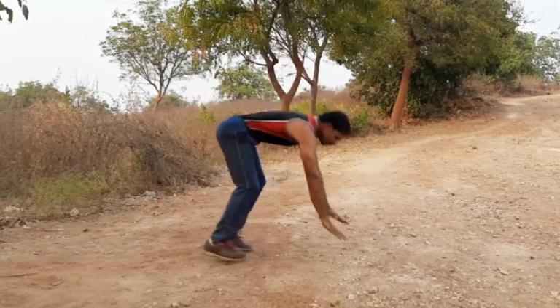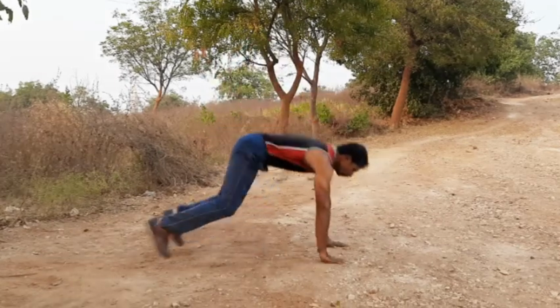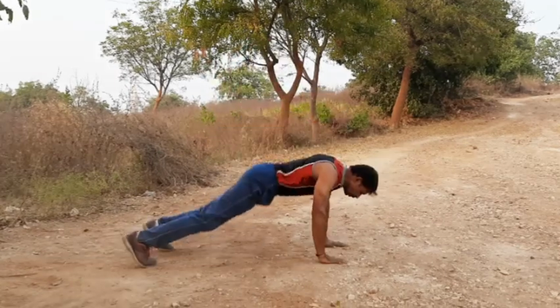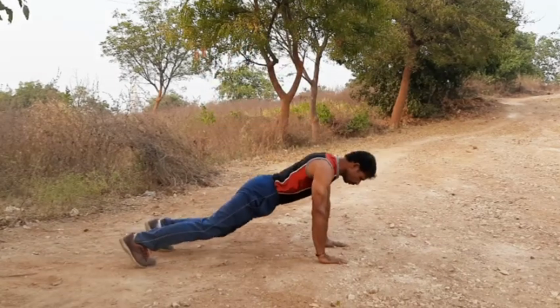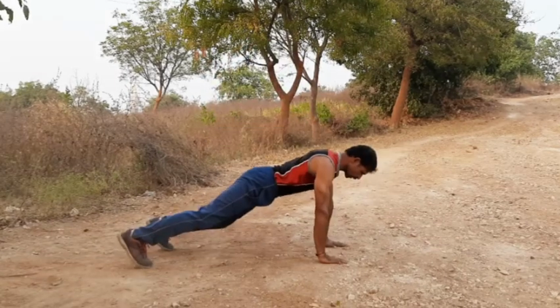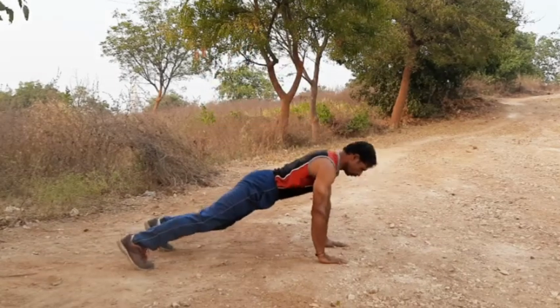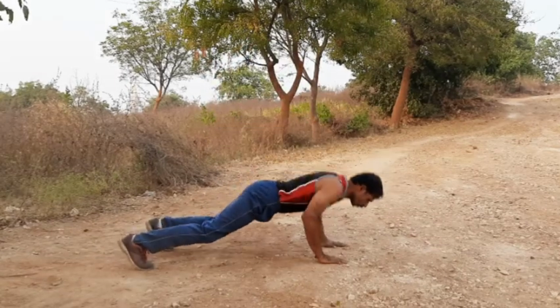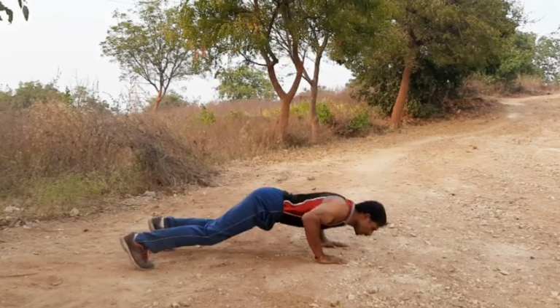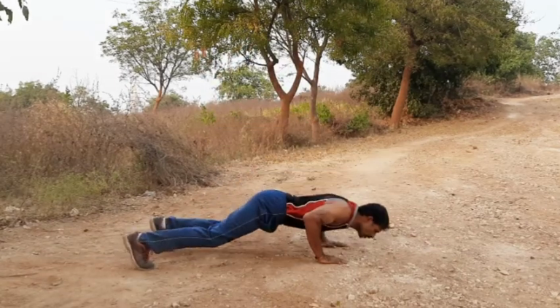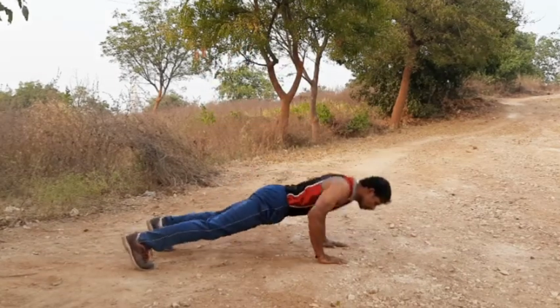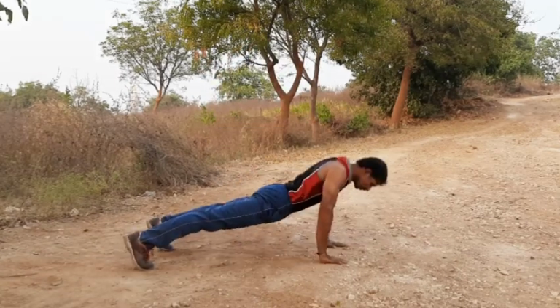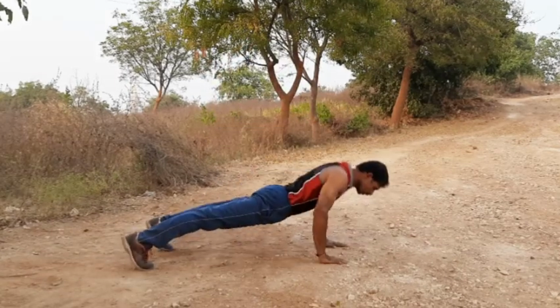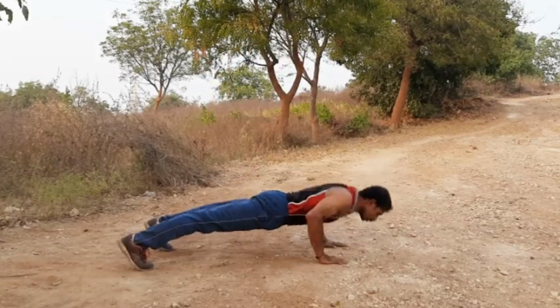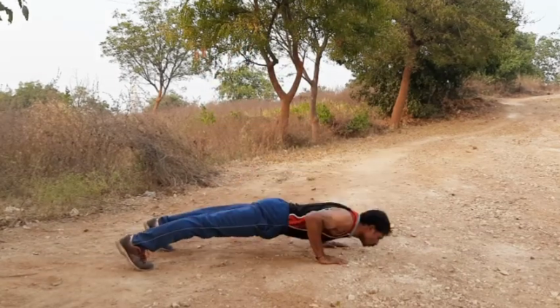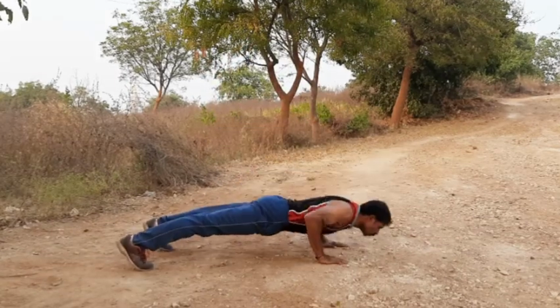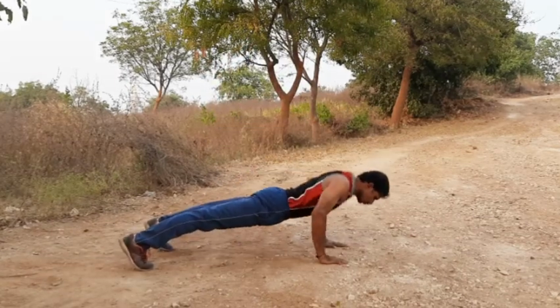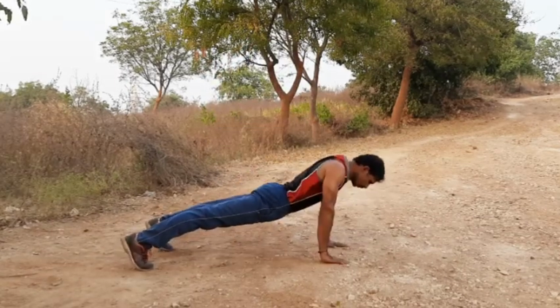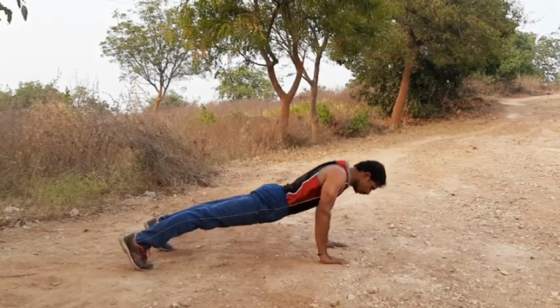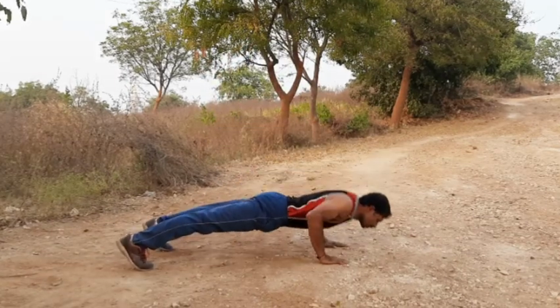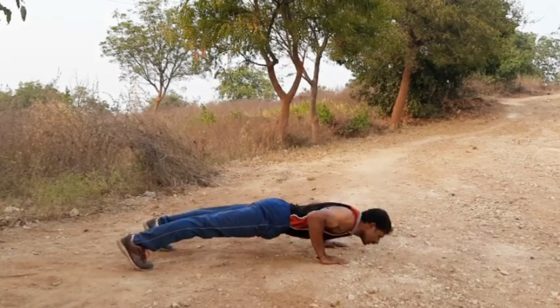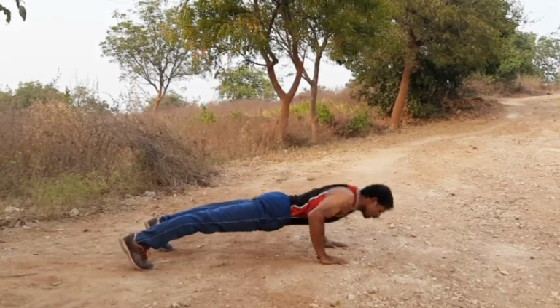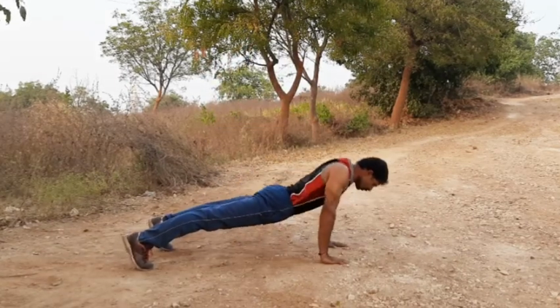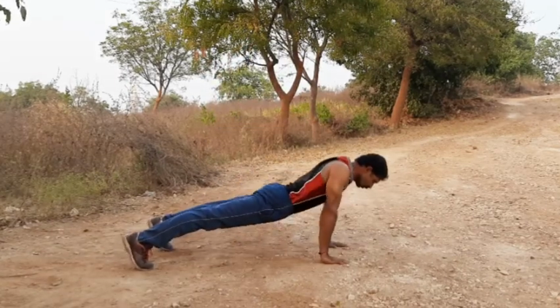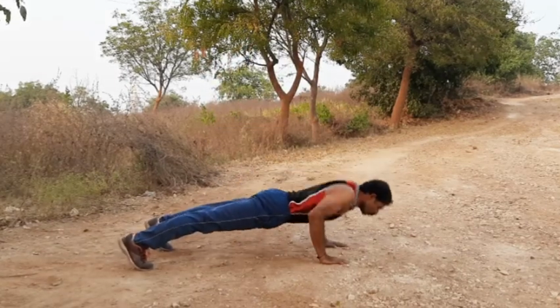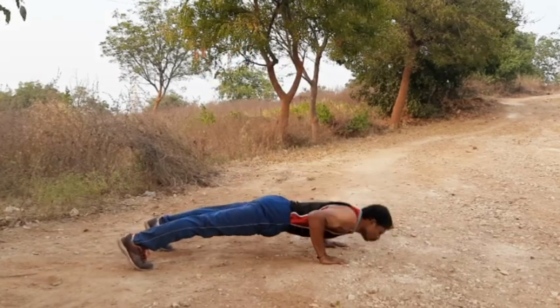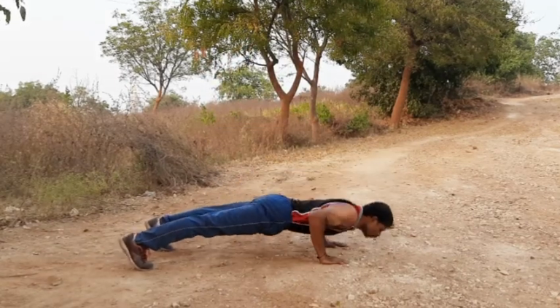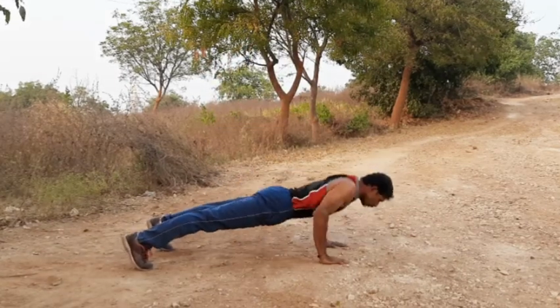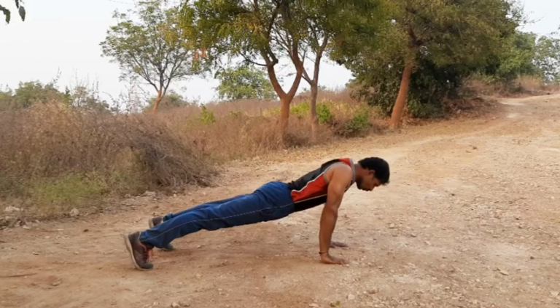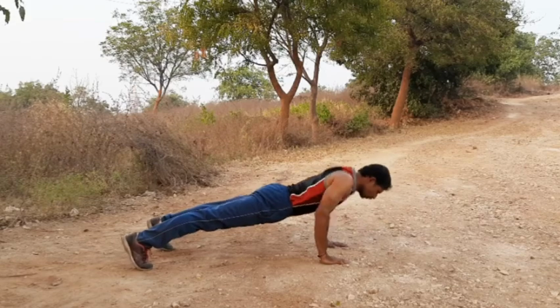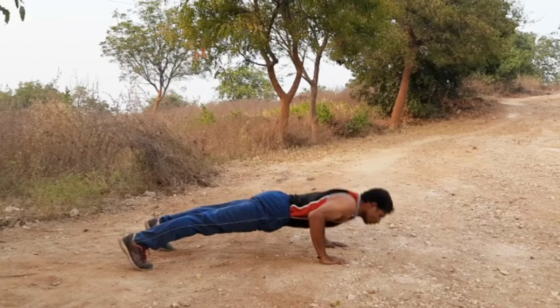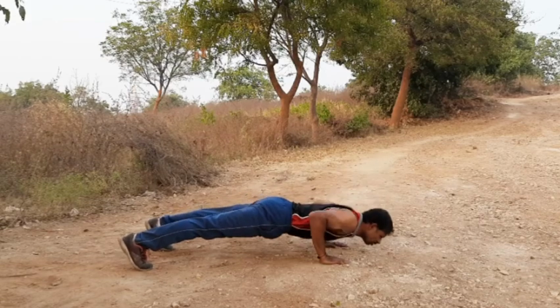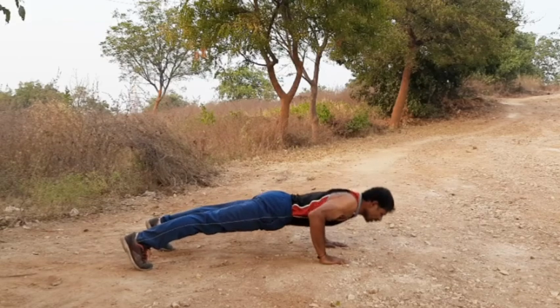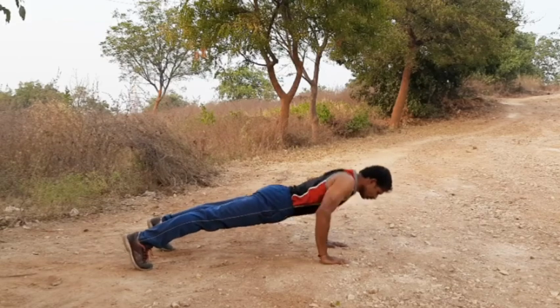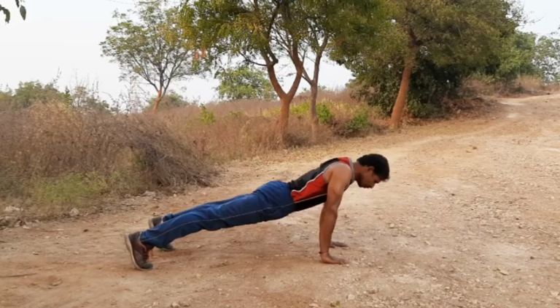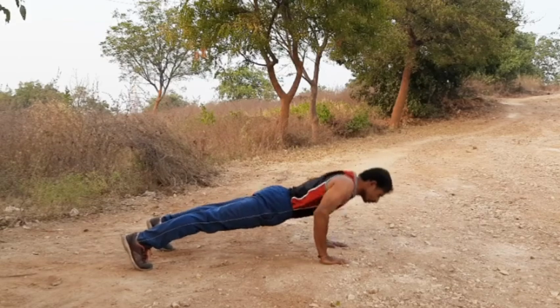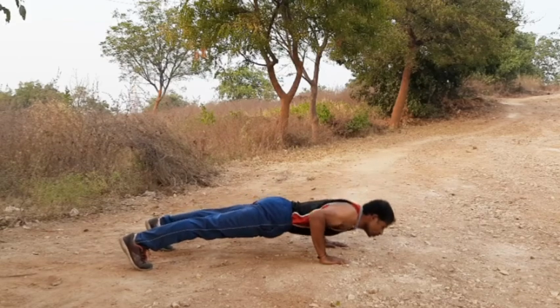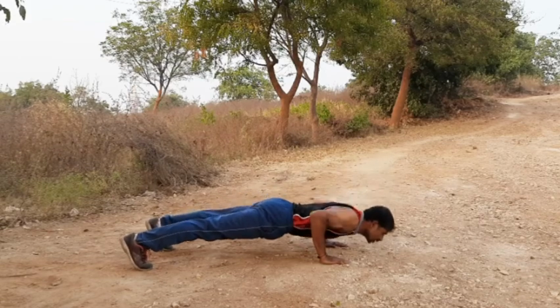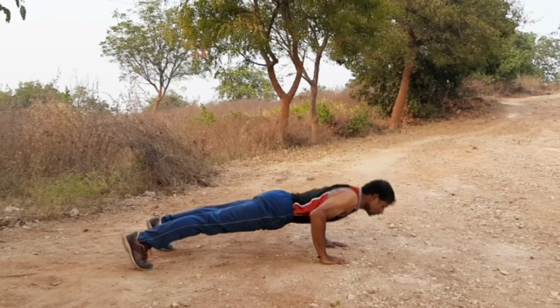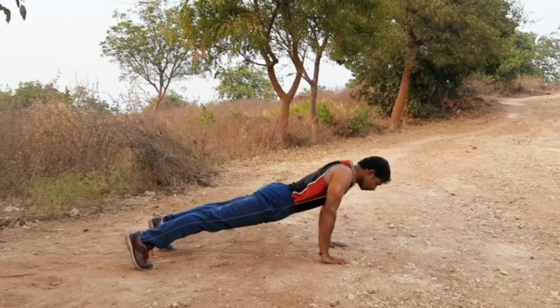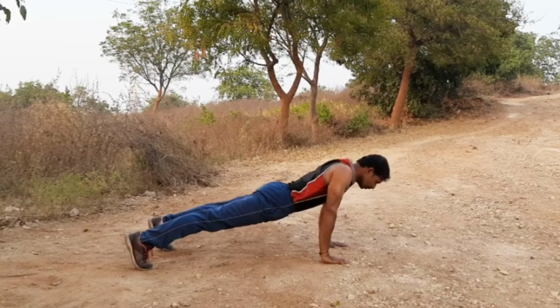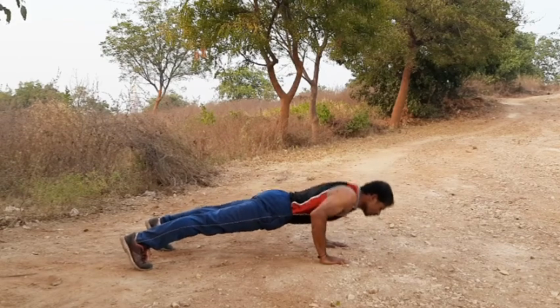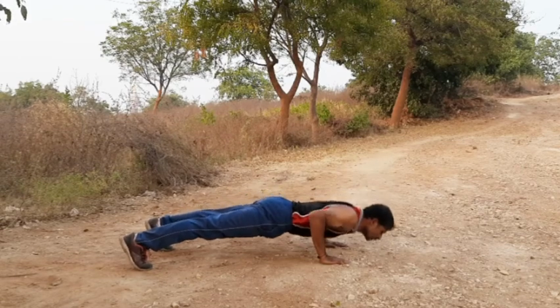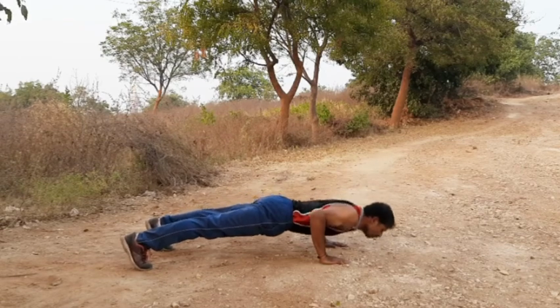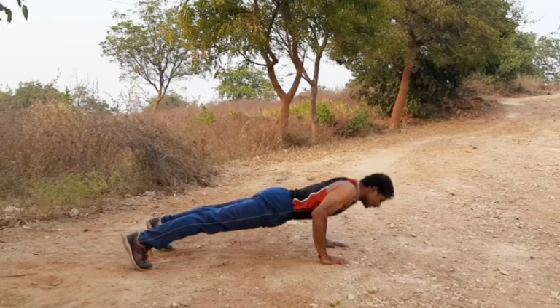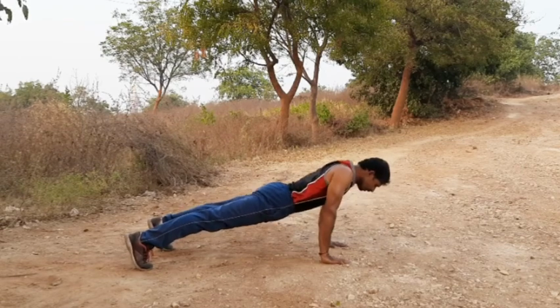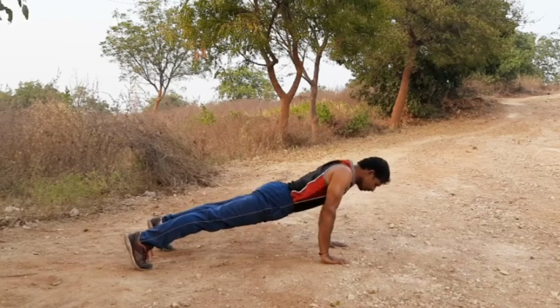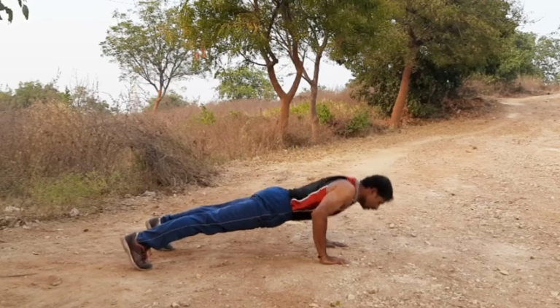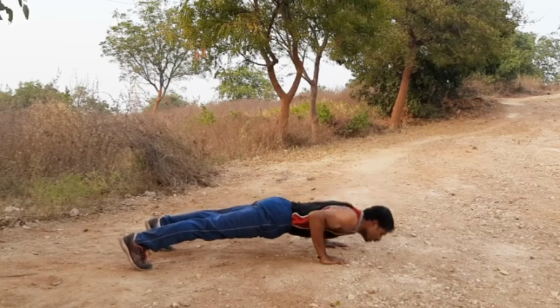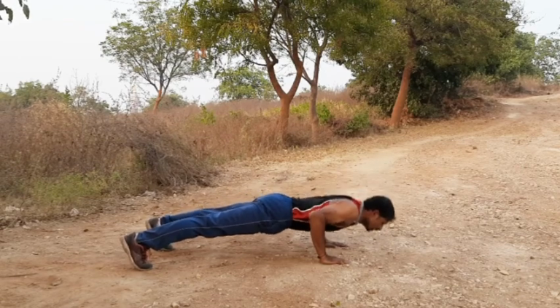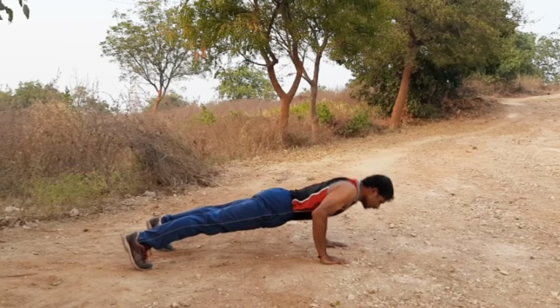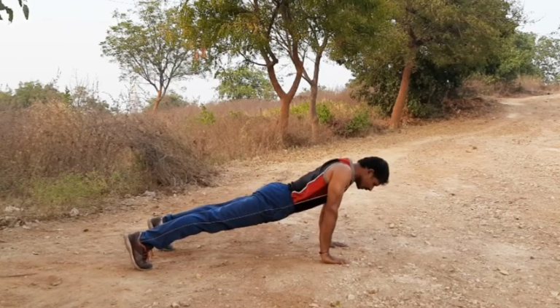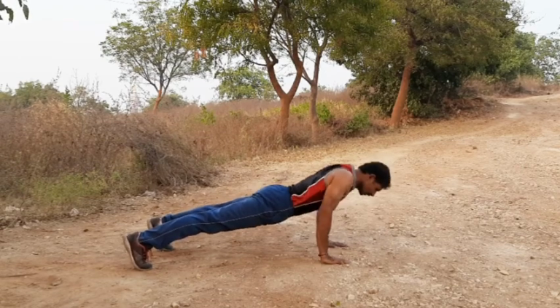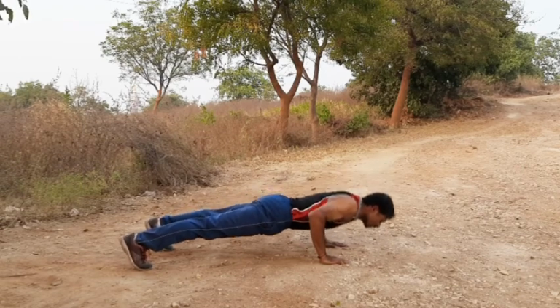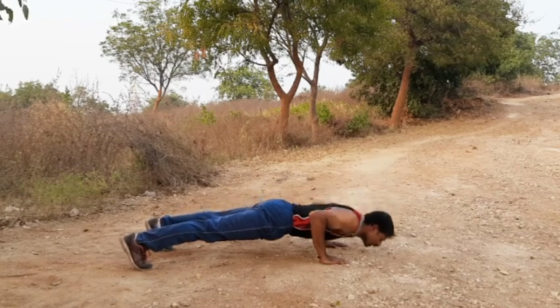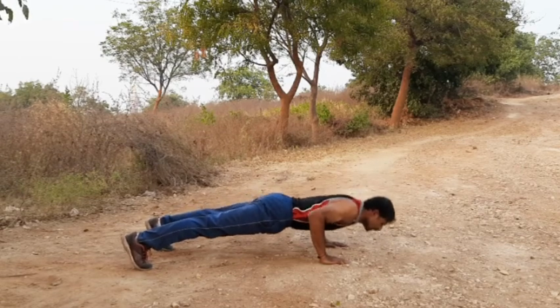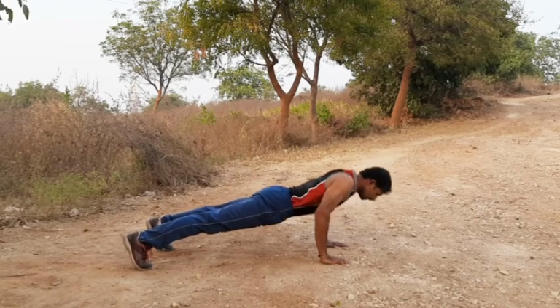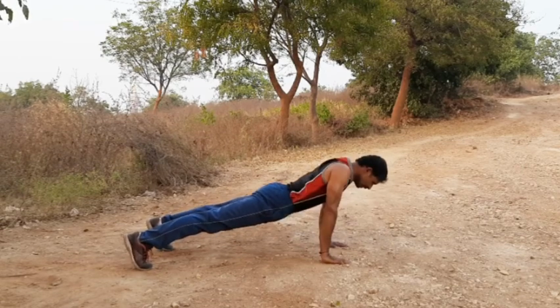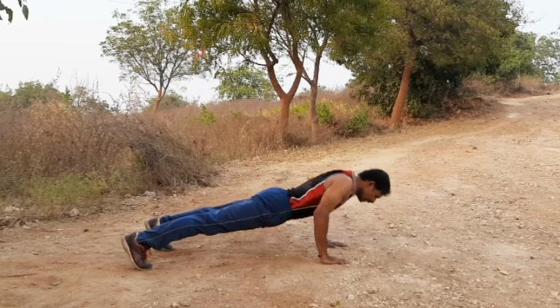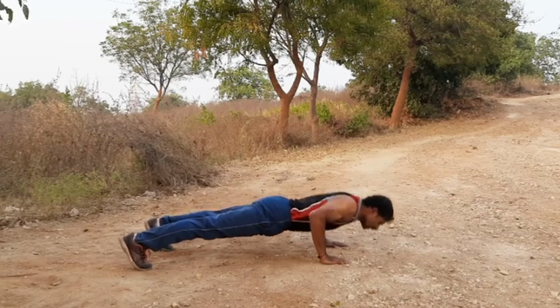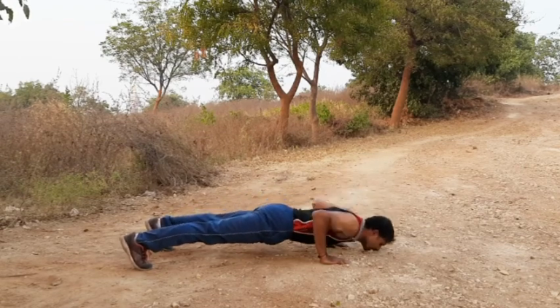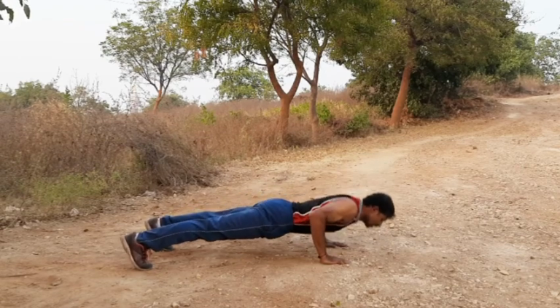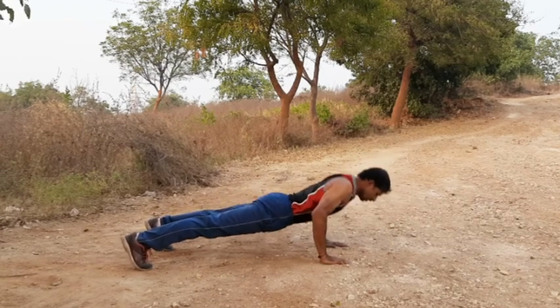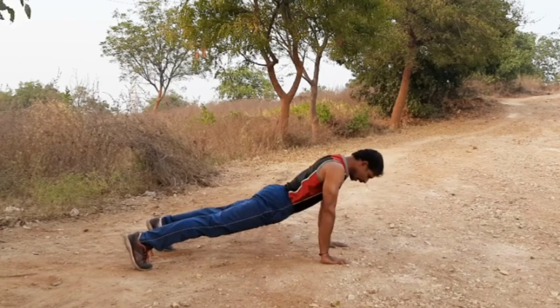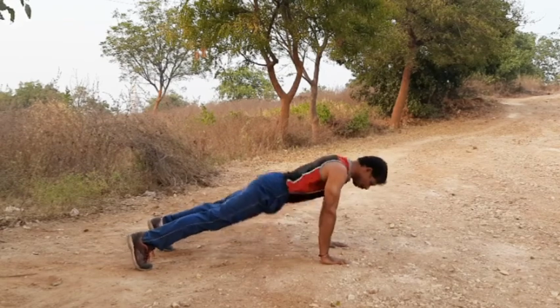Push out. 1, 2, 3, 4, 5, 6, 7, 8, 9, 10. Up.